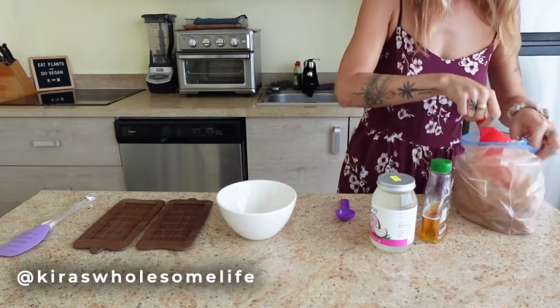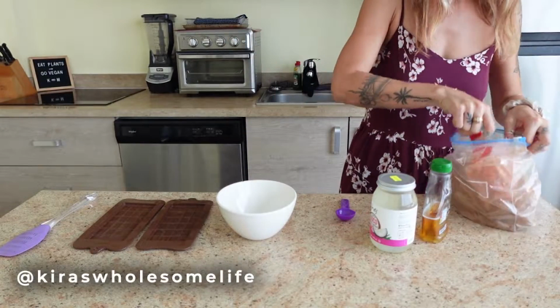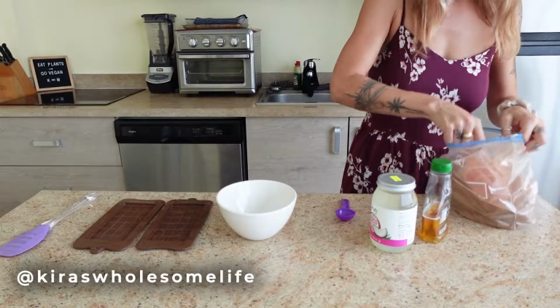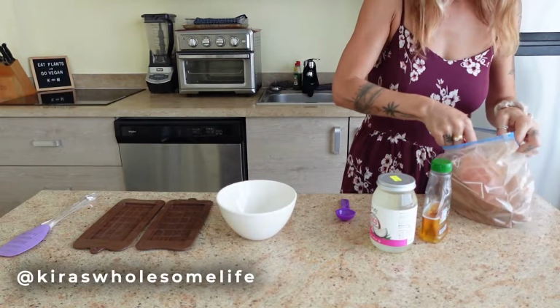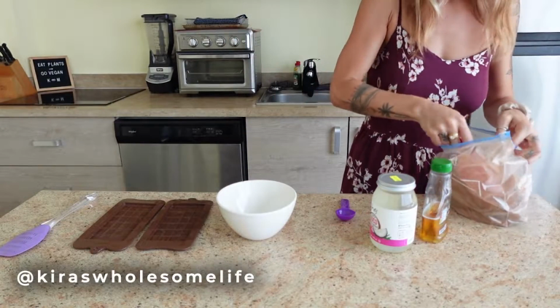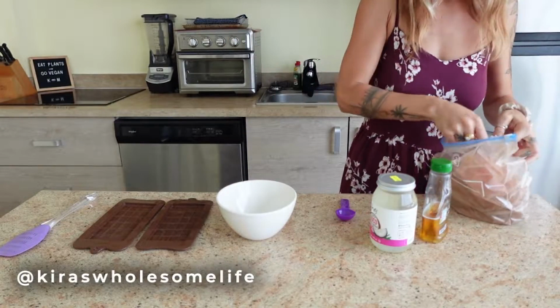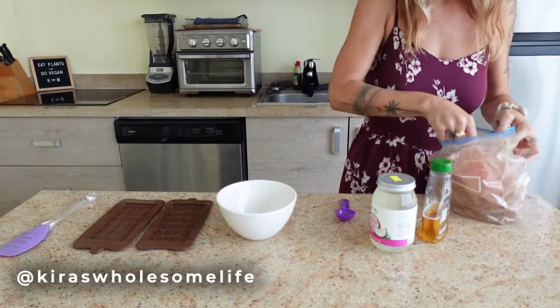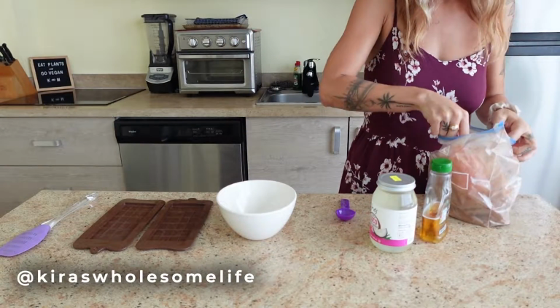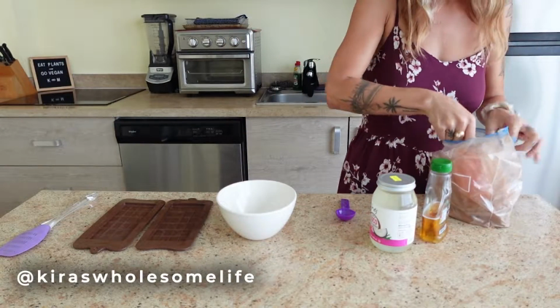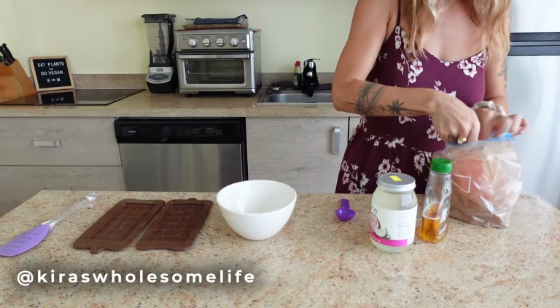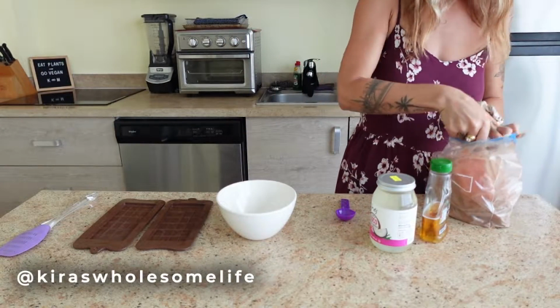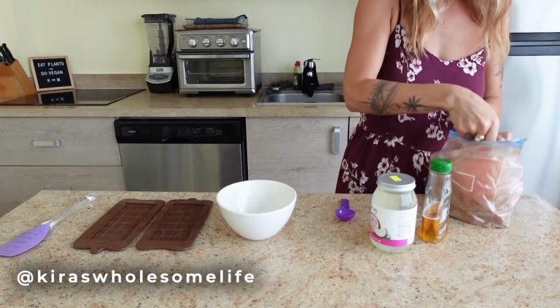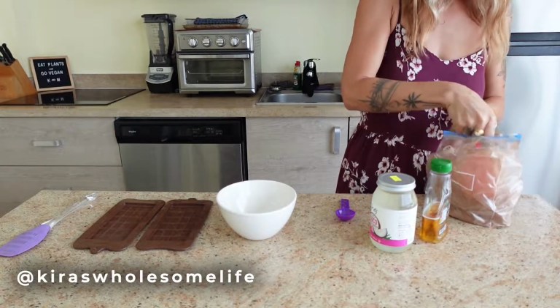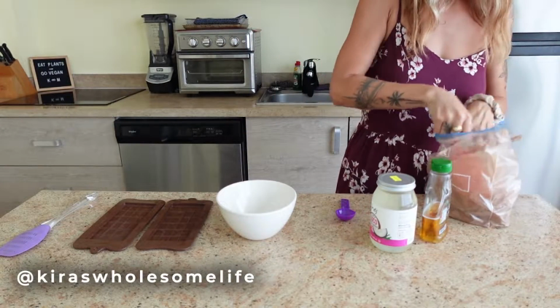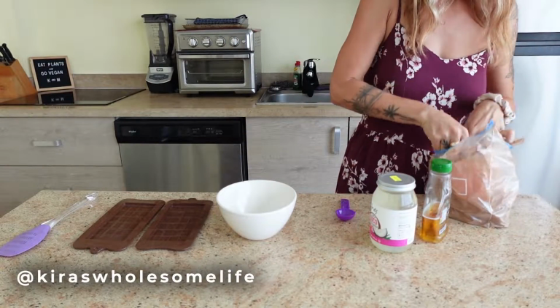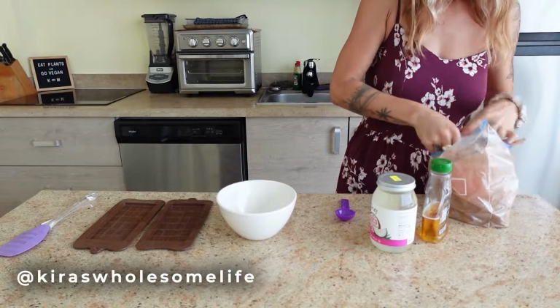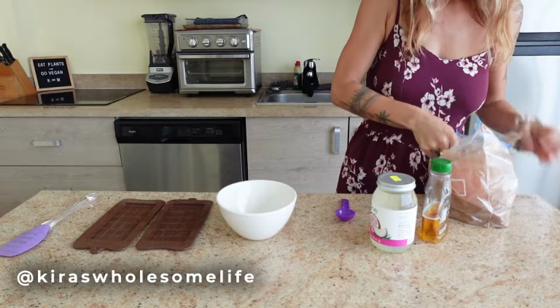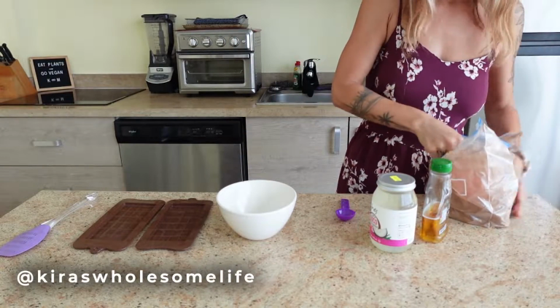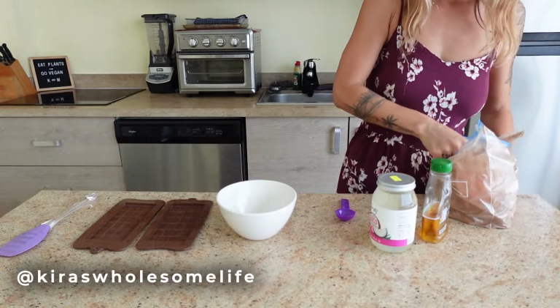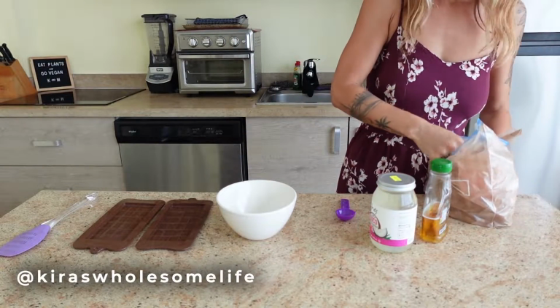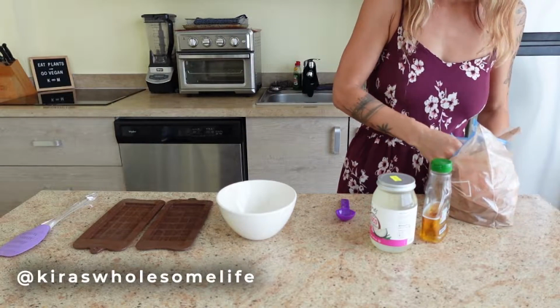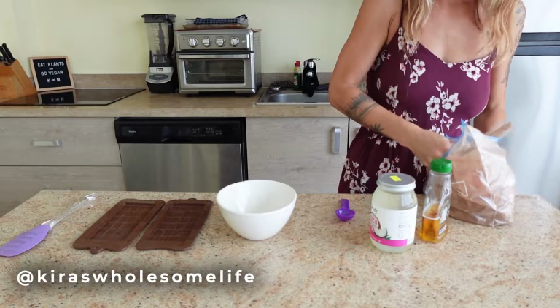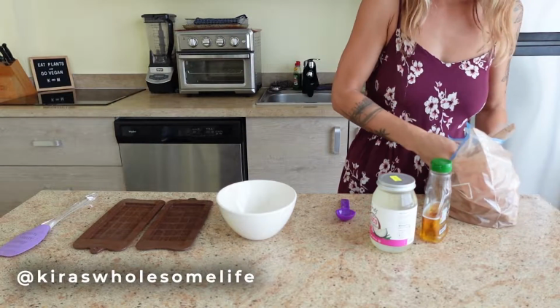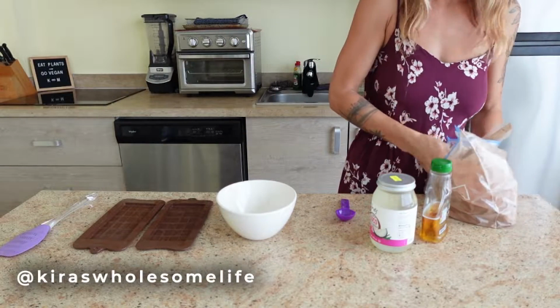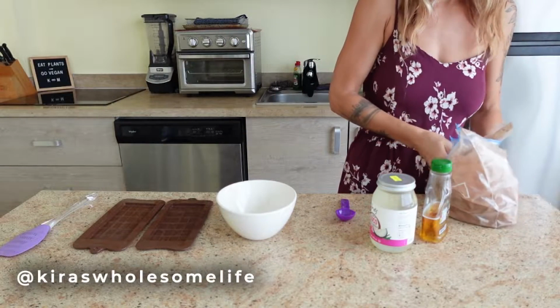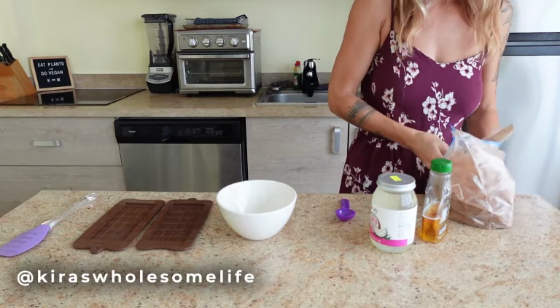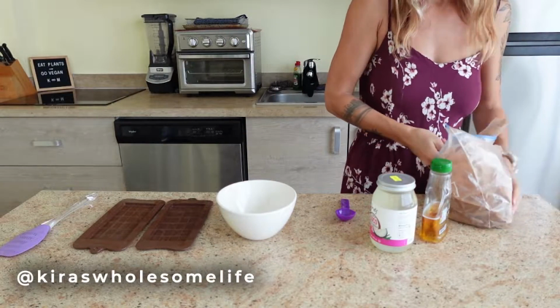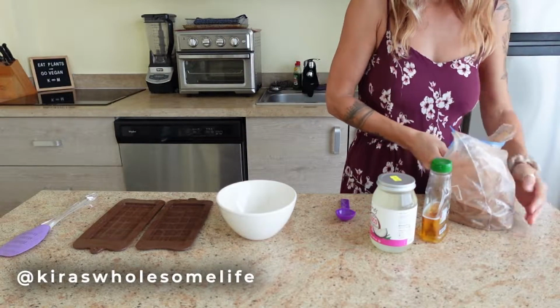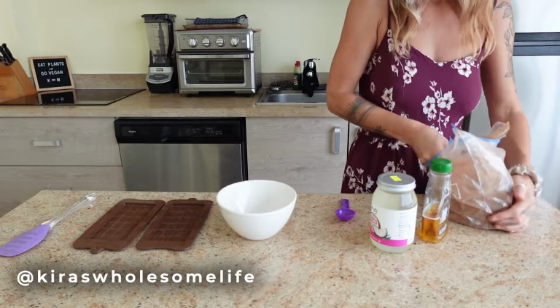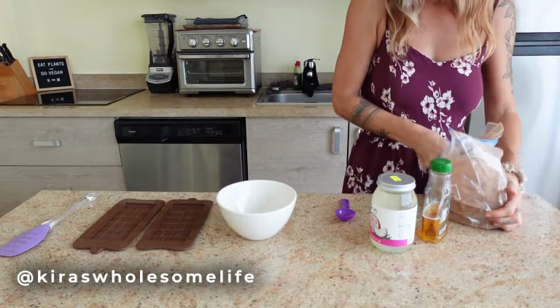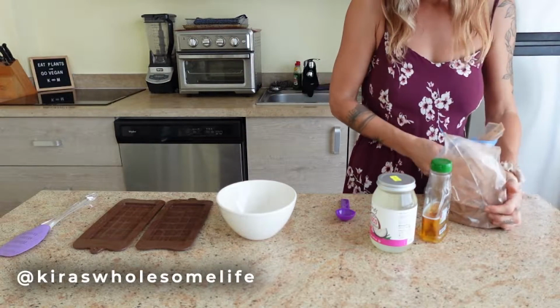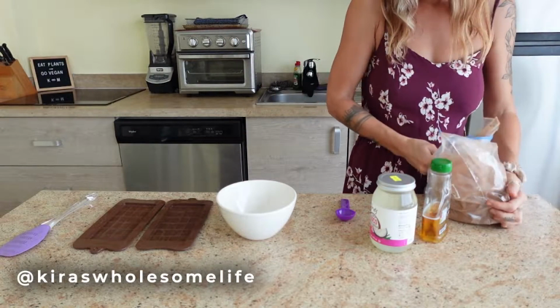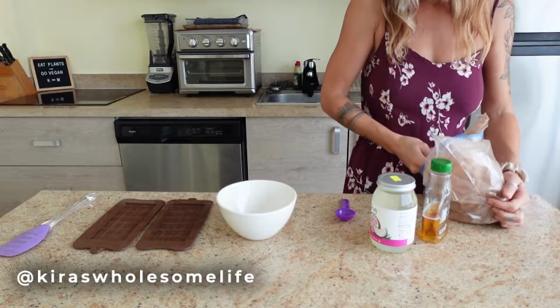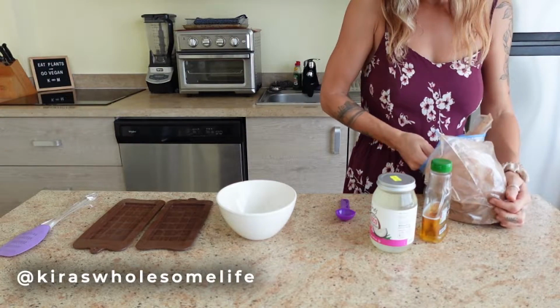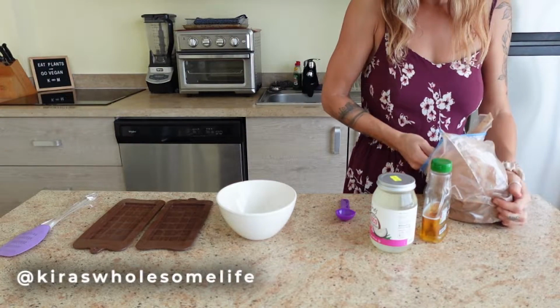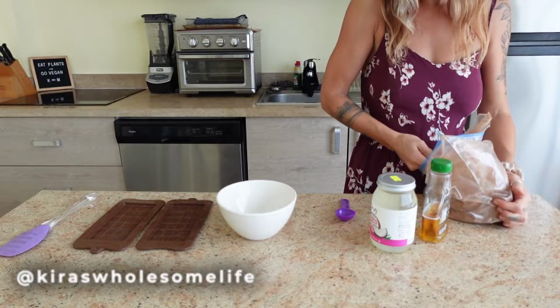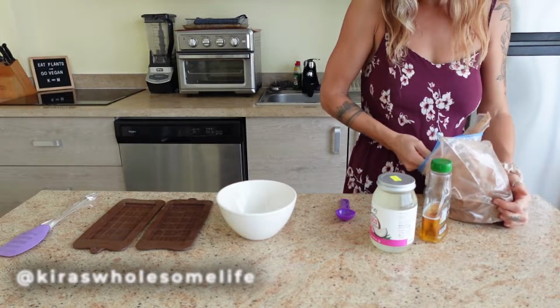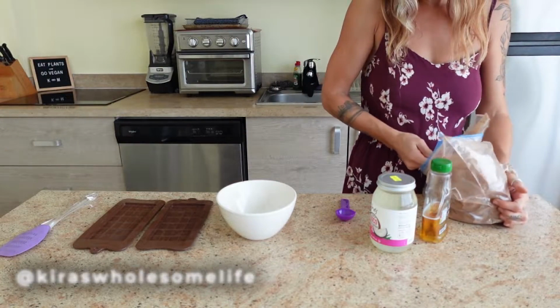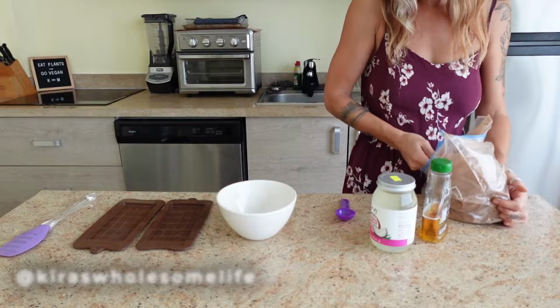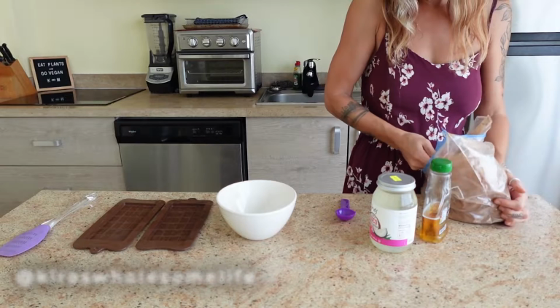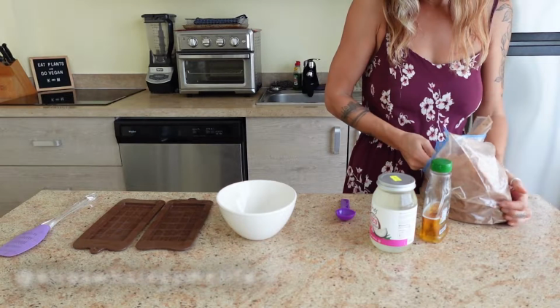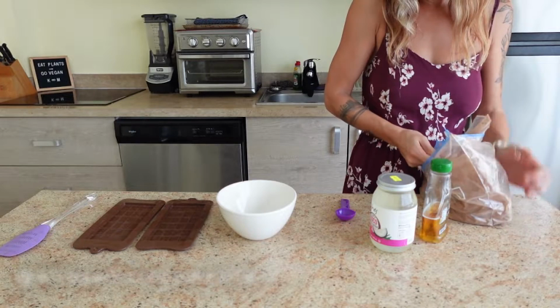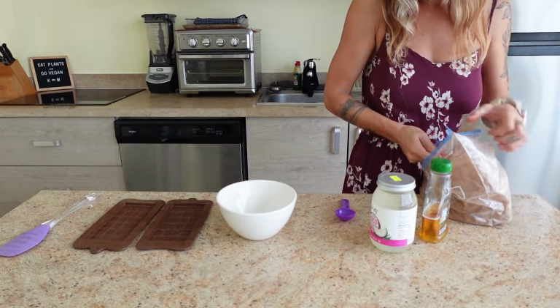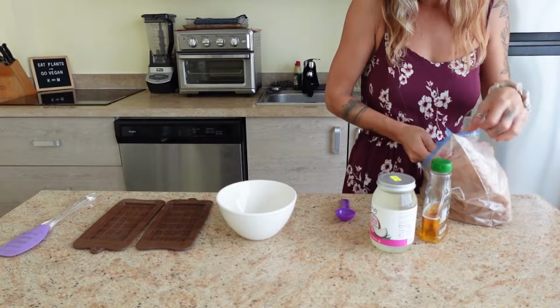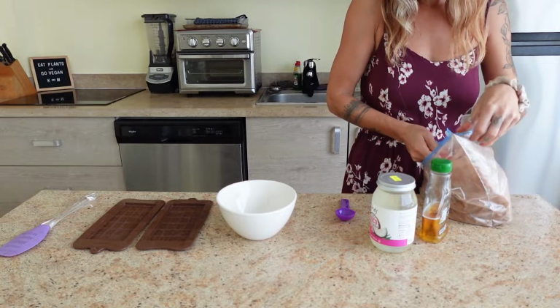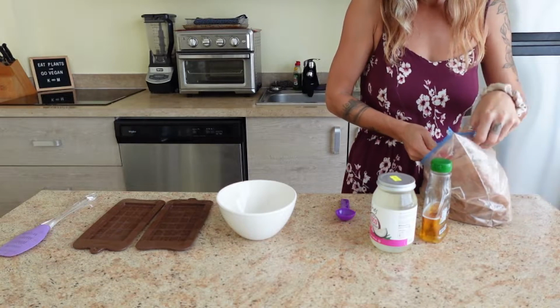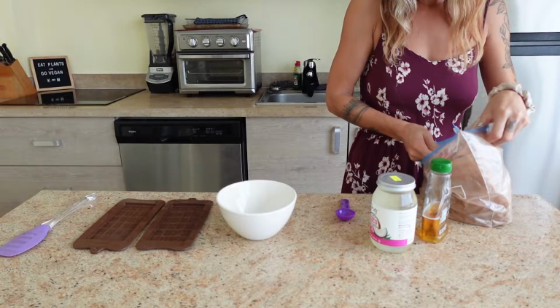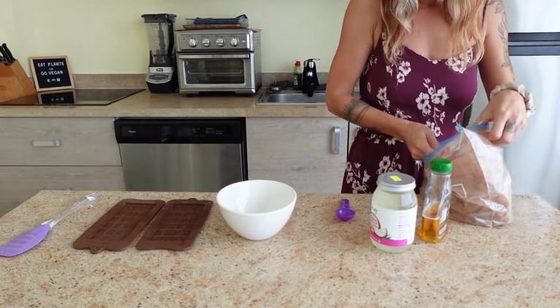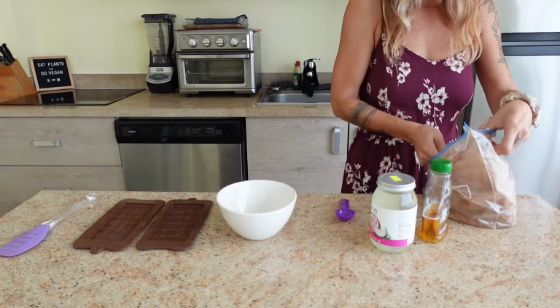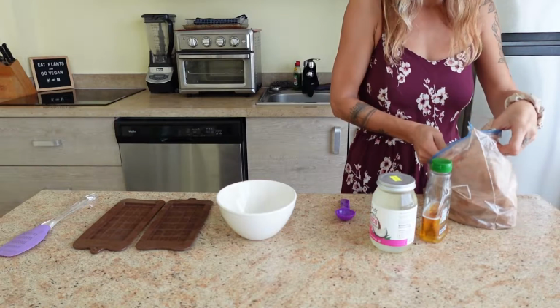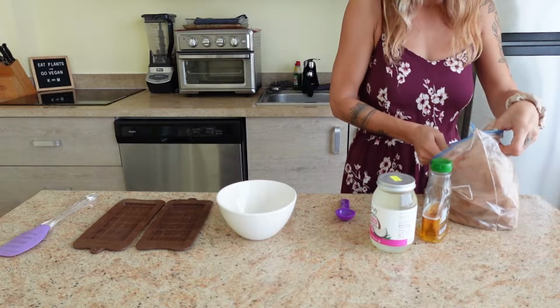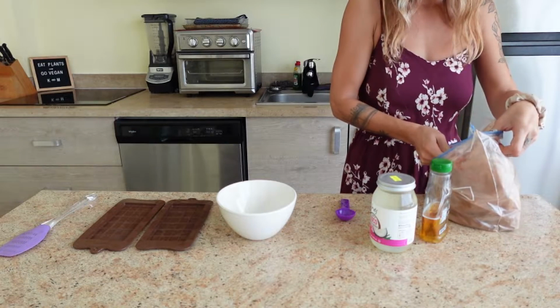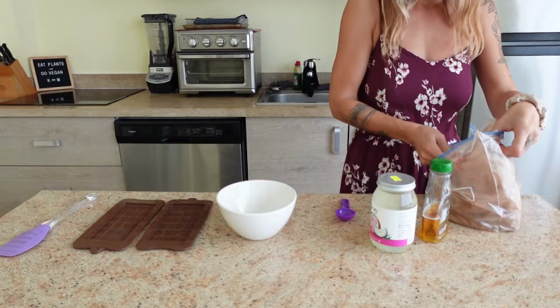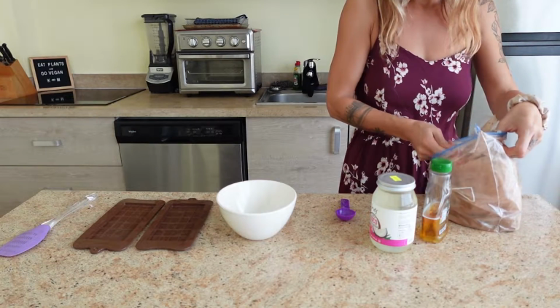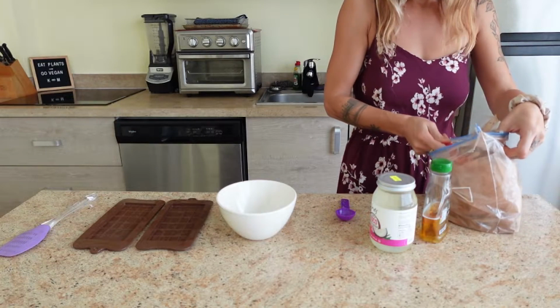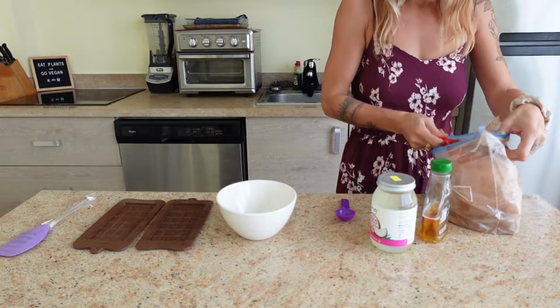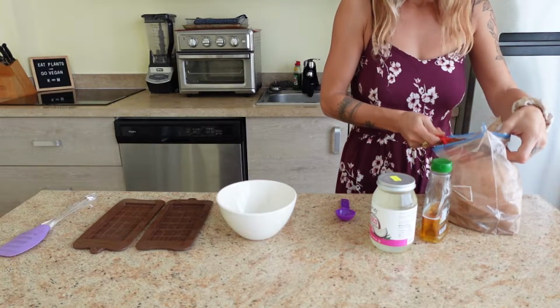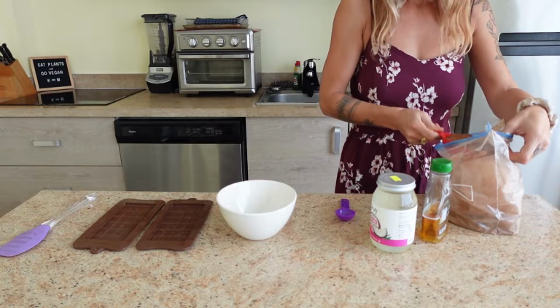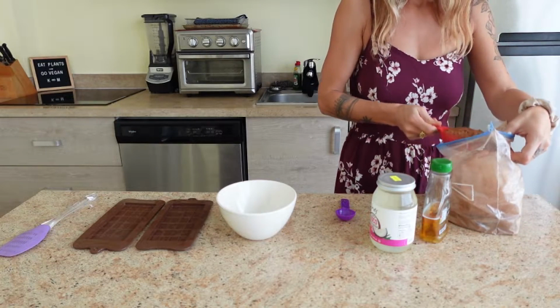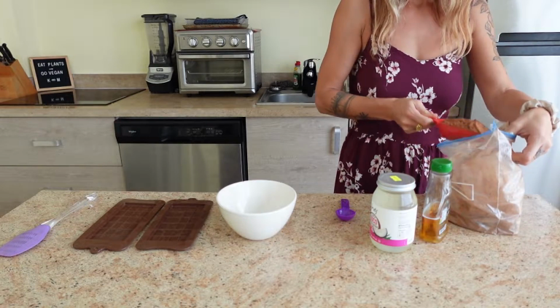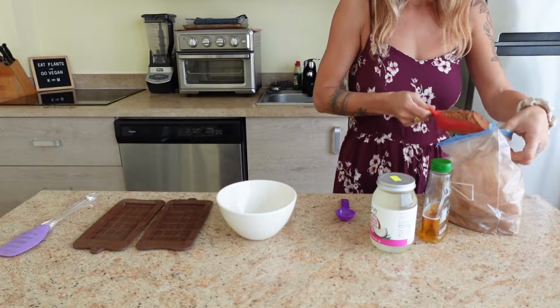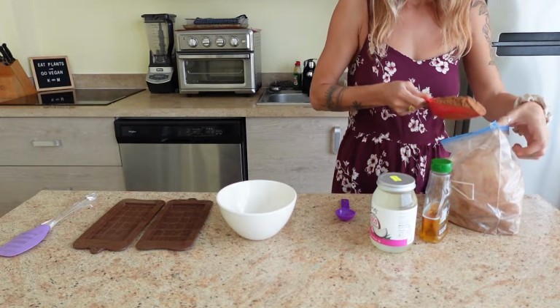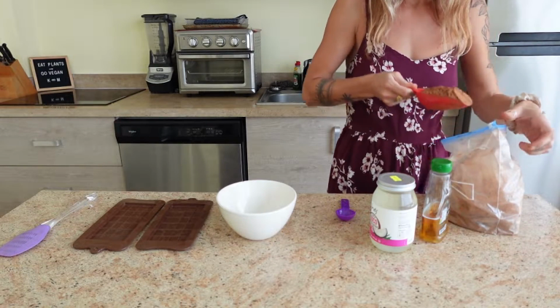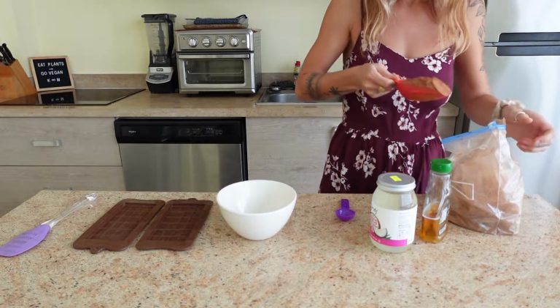The only three ingredients you're going to need for these amazing chocolate bars are cacao powder, coconut oil, and agave honey.